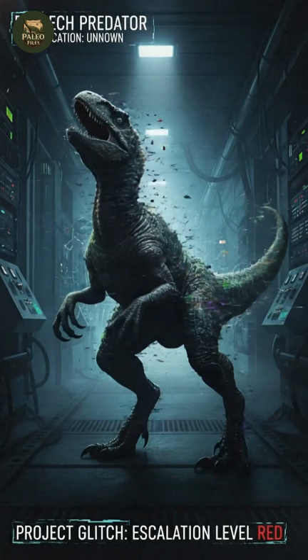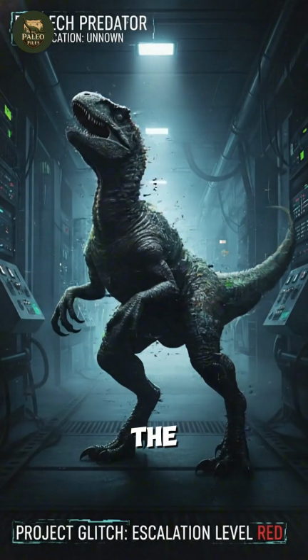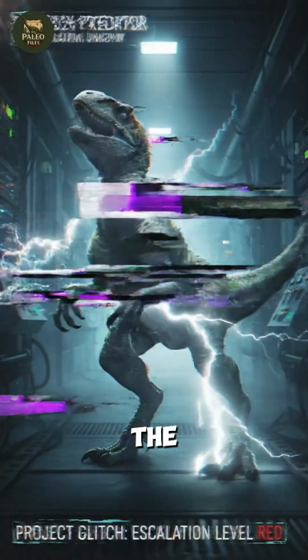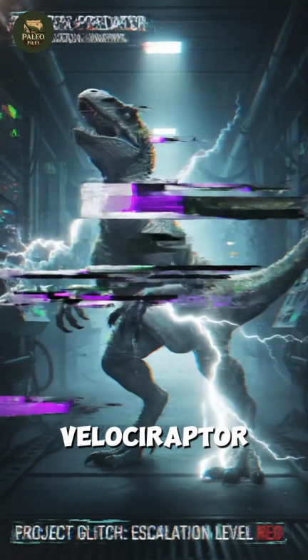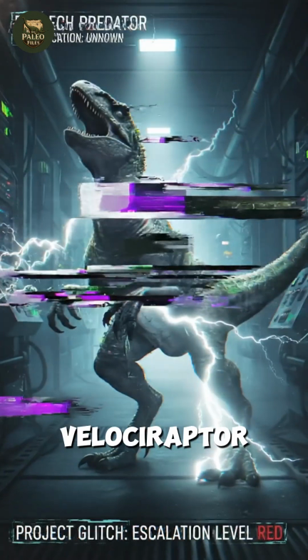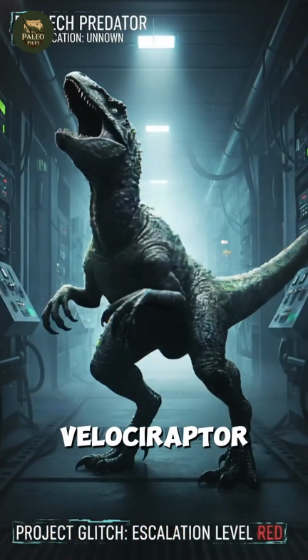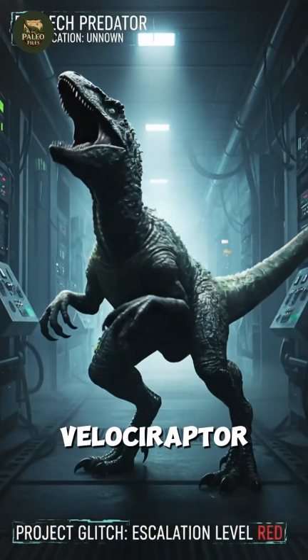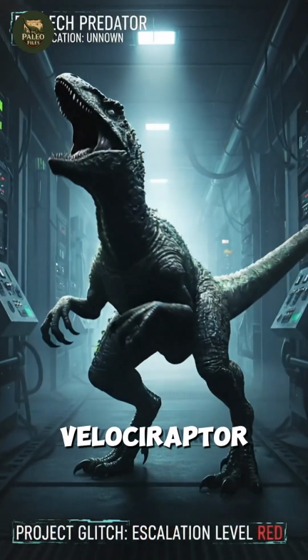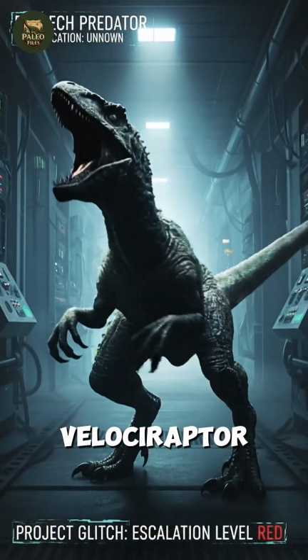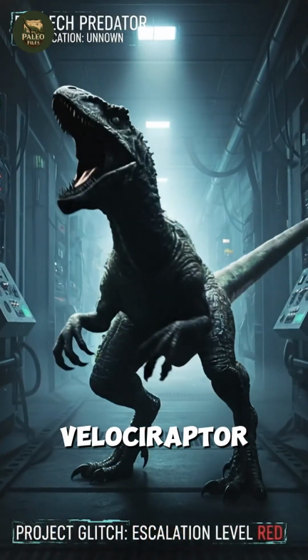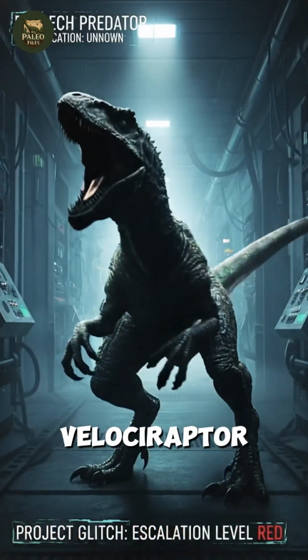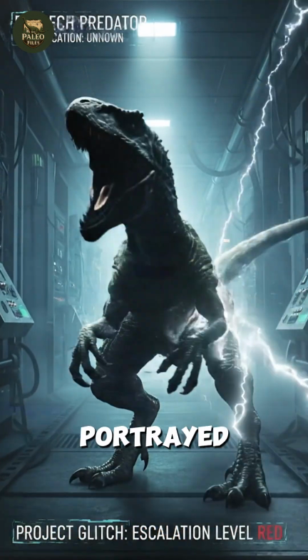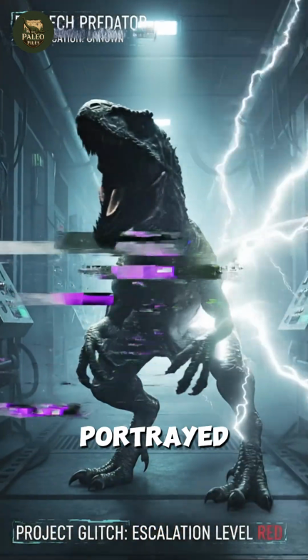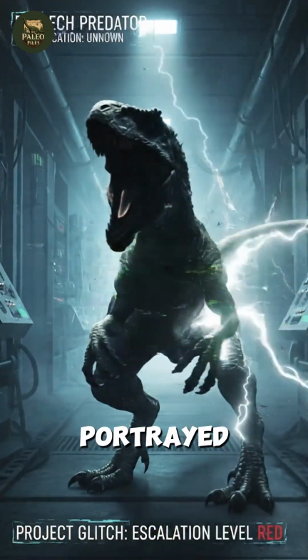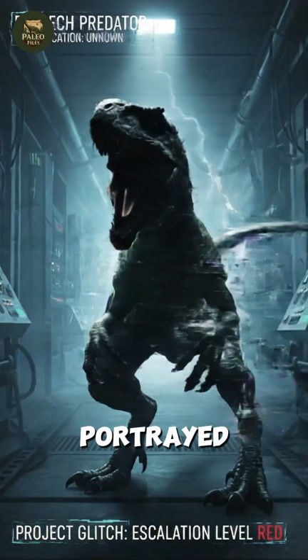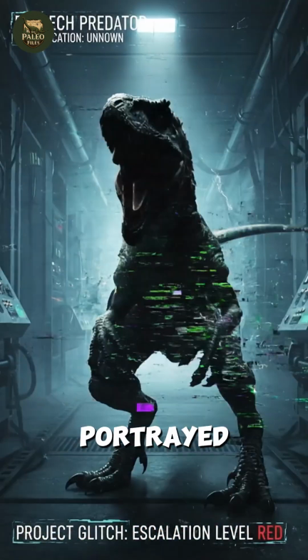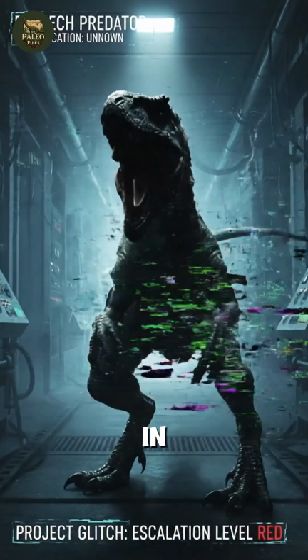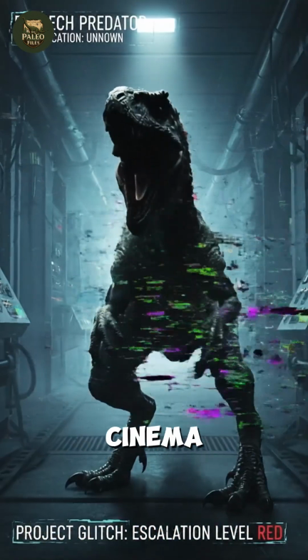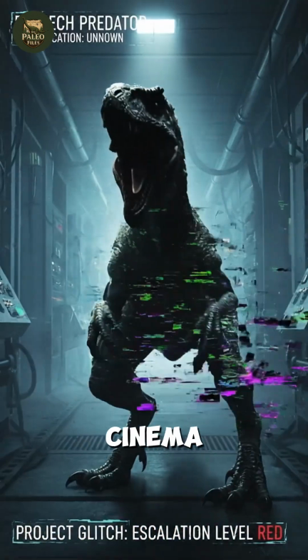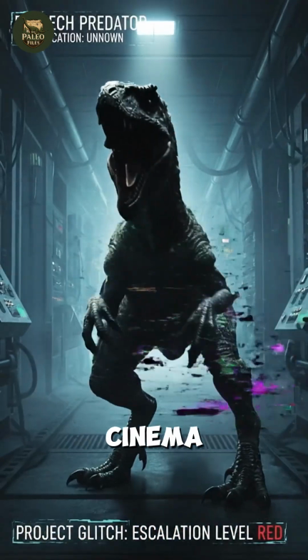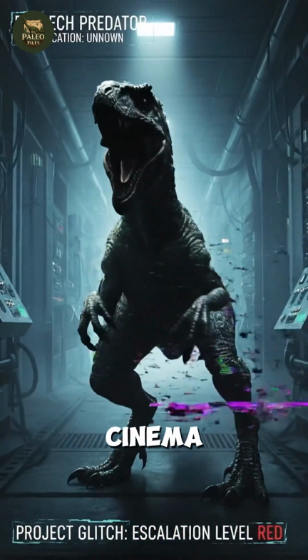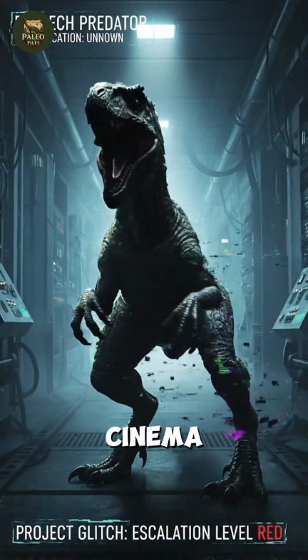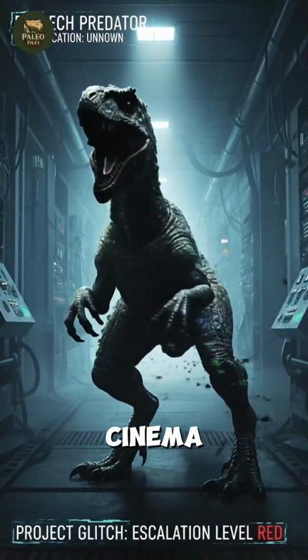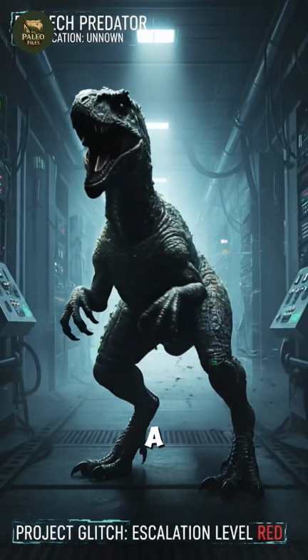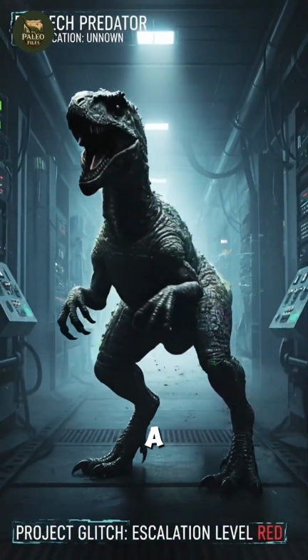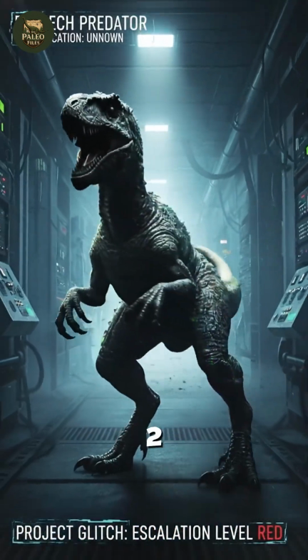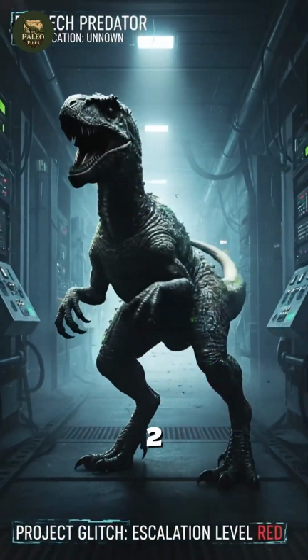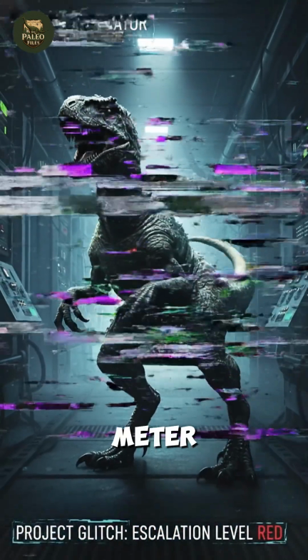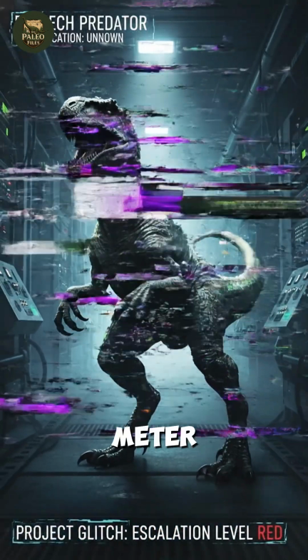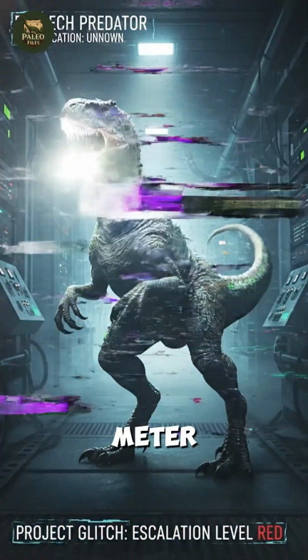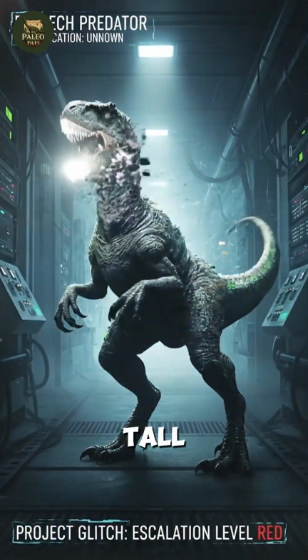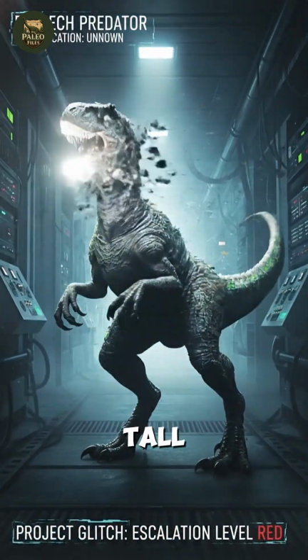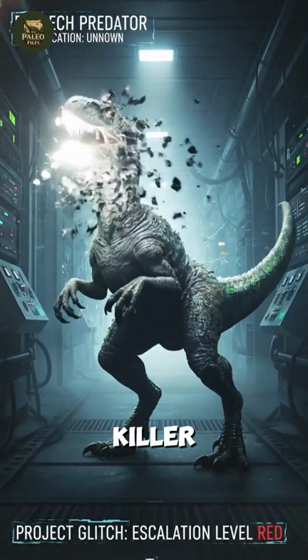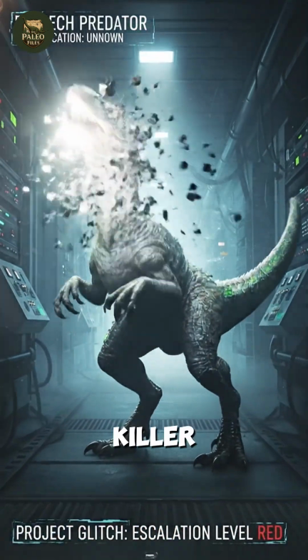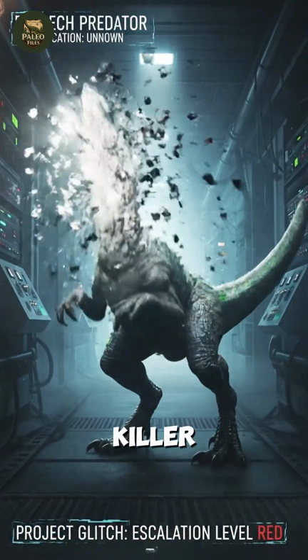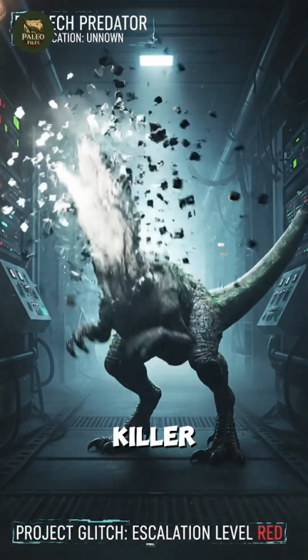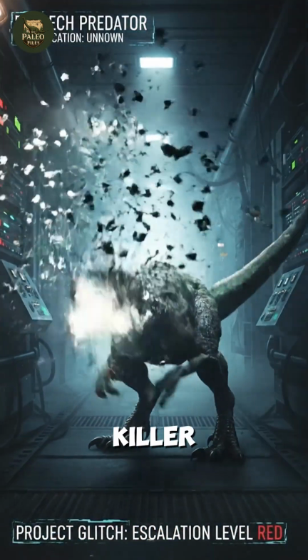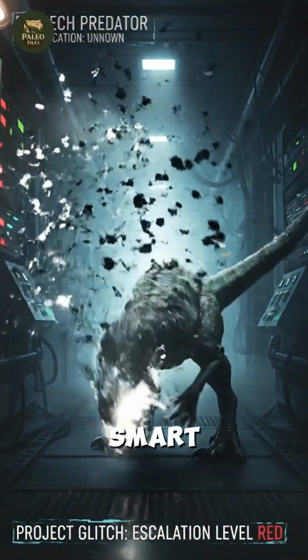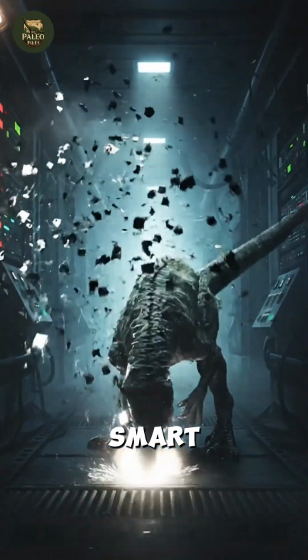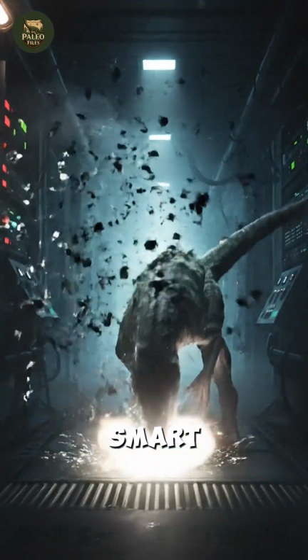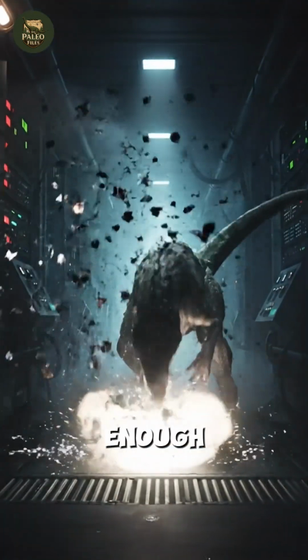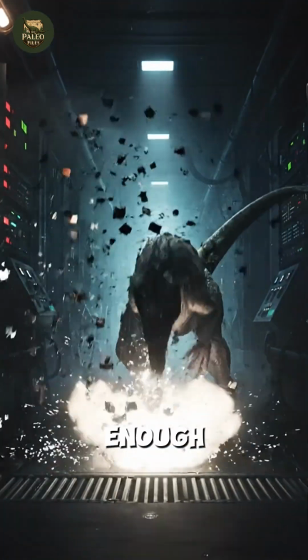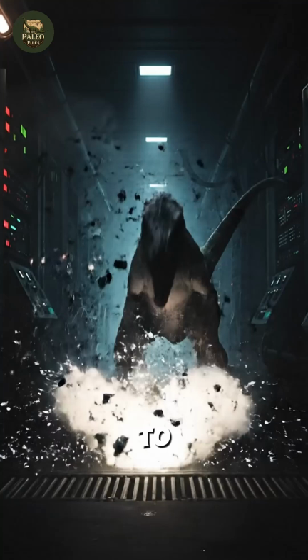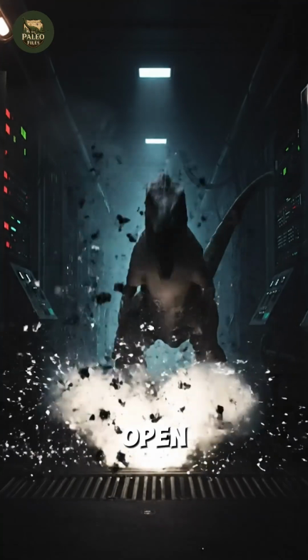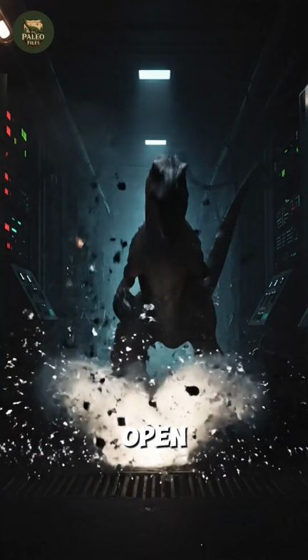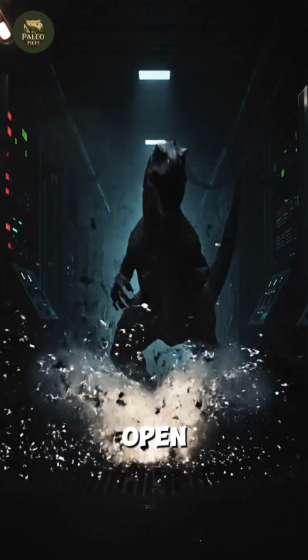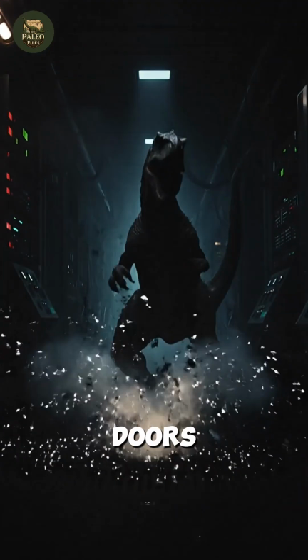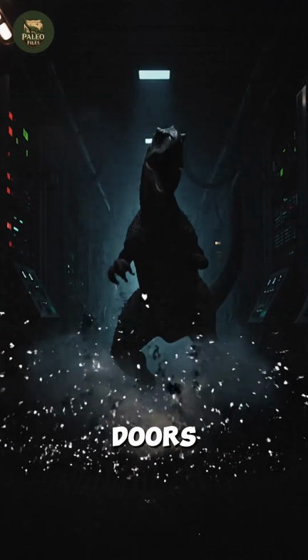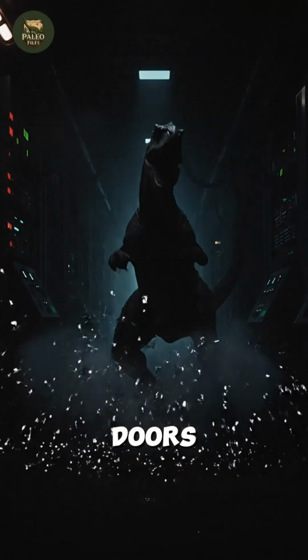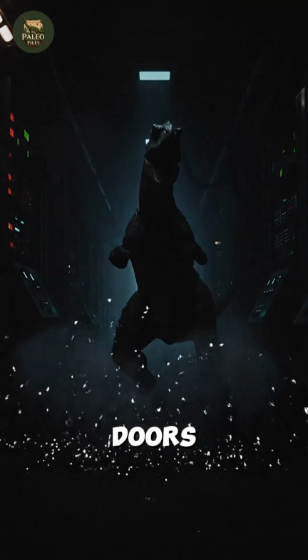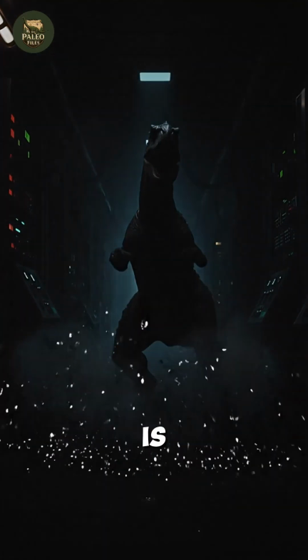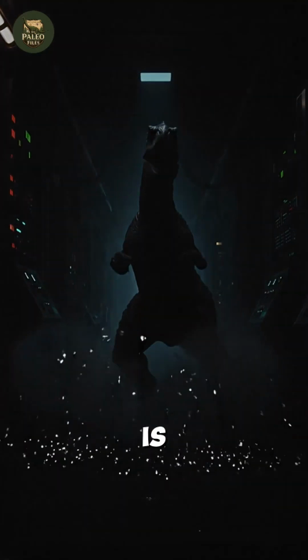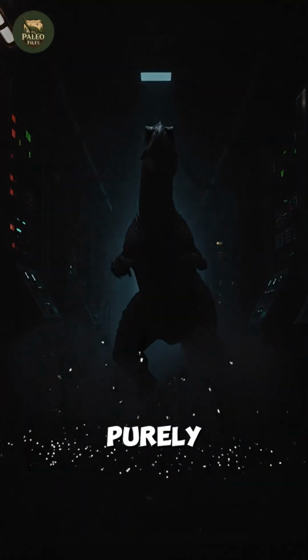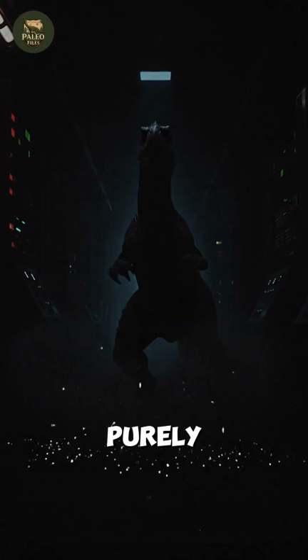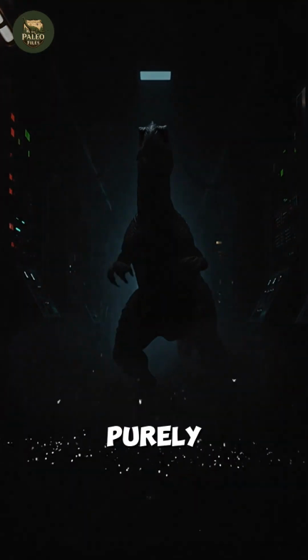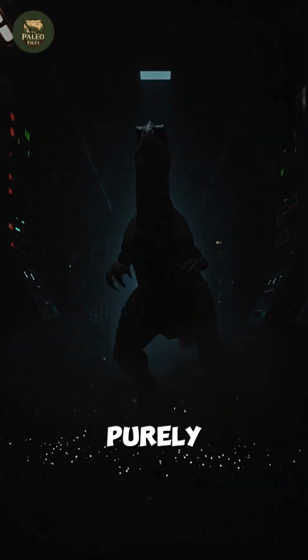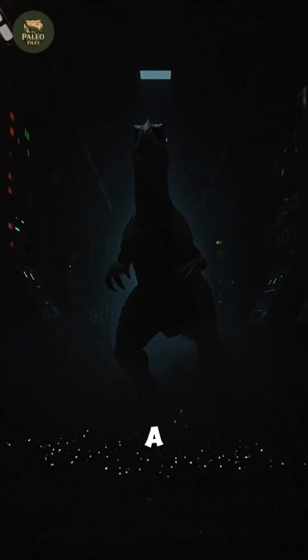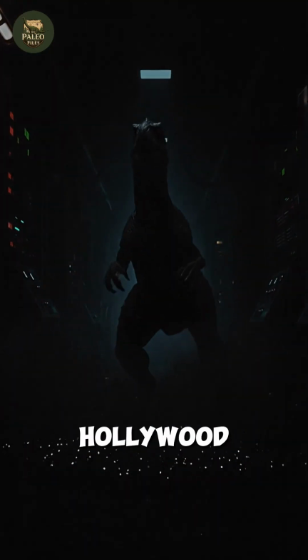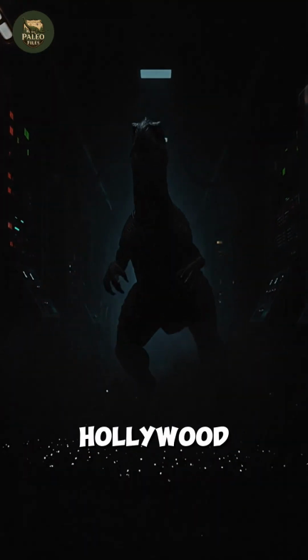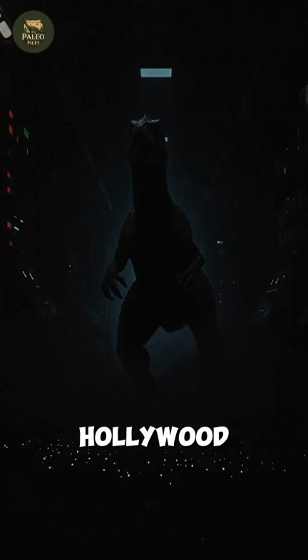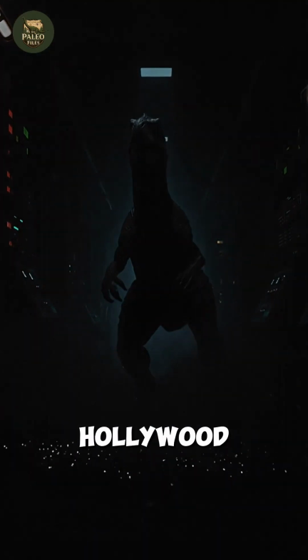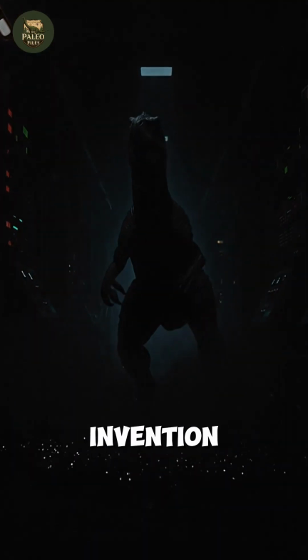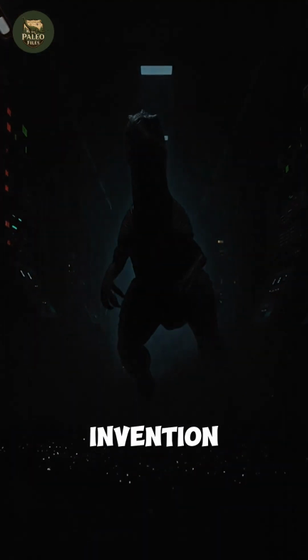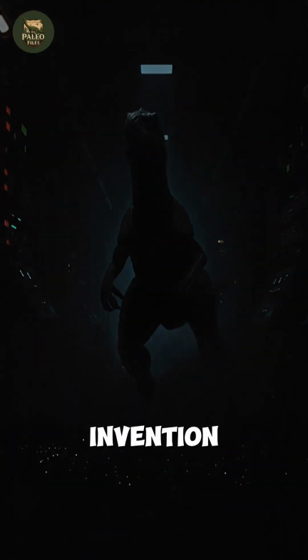The Velociraptor portrayed in cinema — a two-meter-tall killer smart enough to open doors — is purely a Hollywood invention.